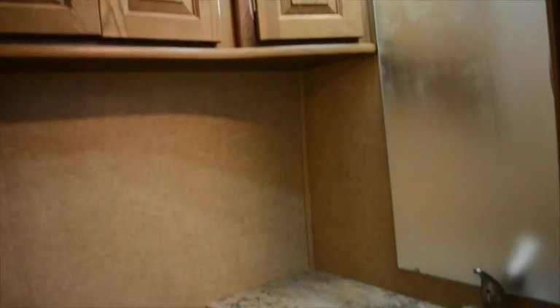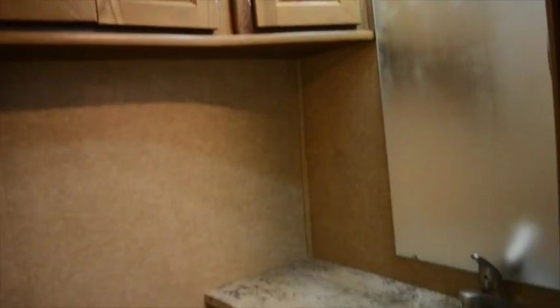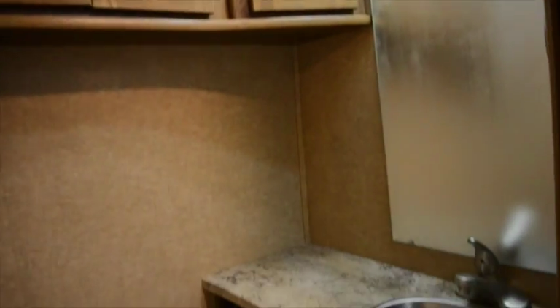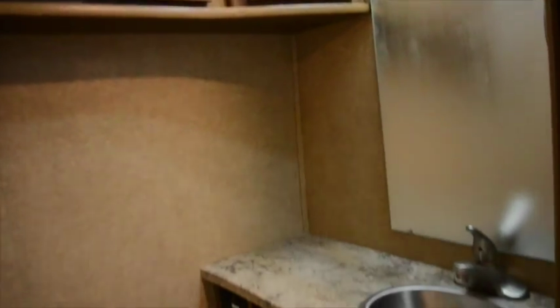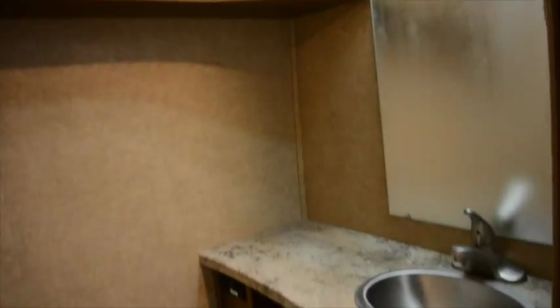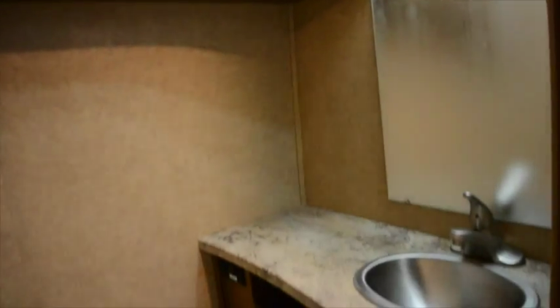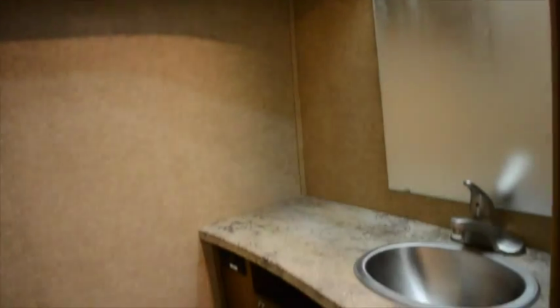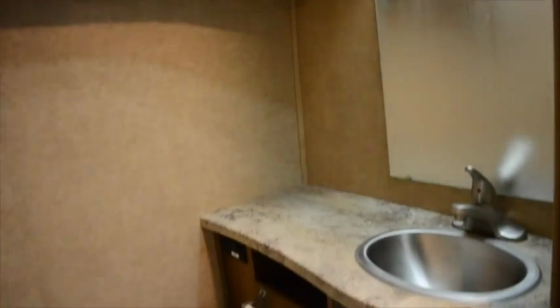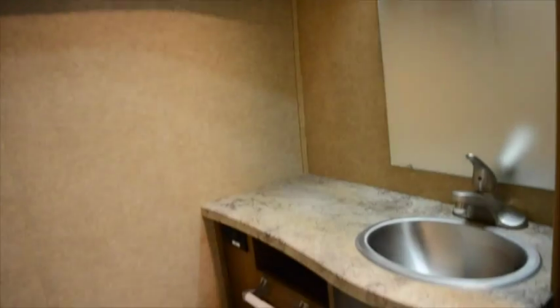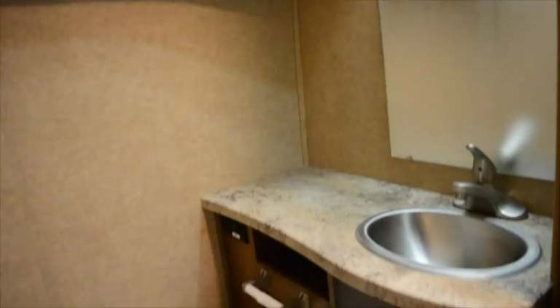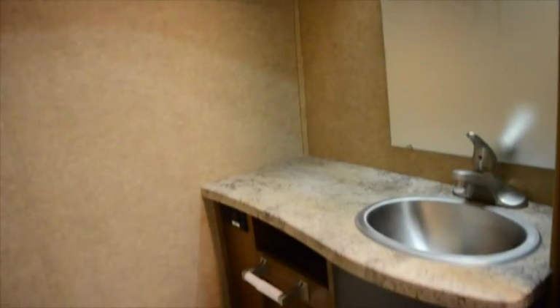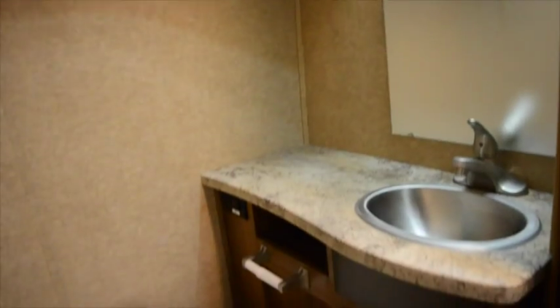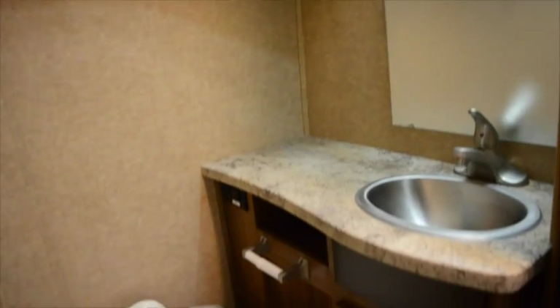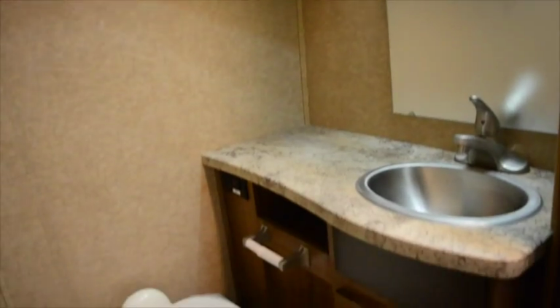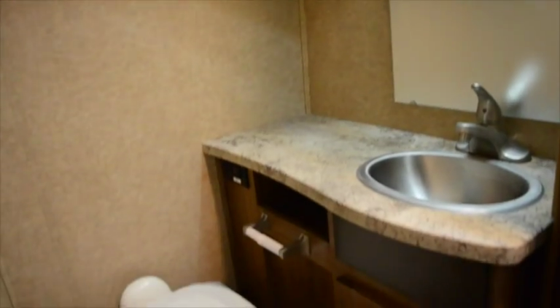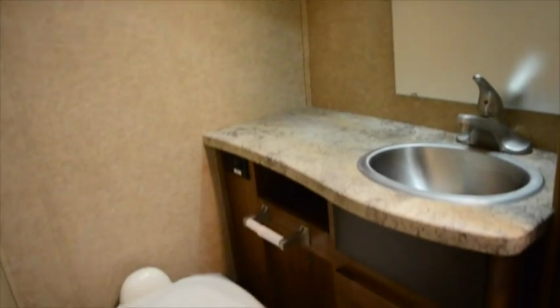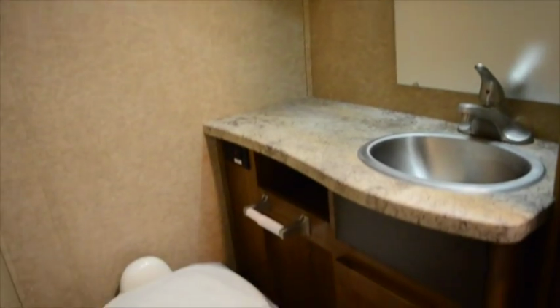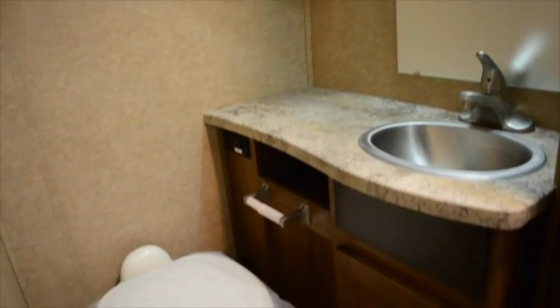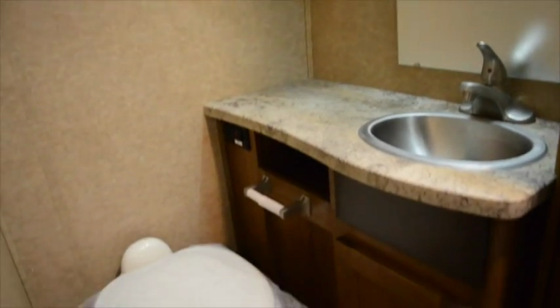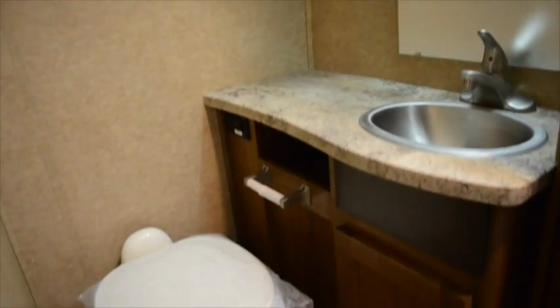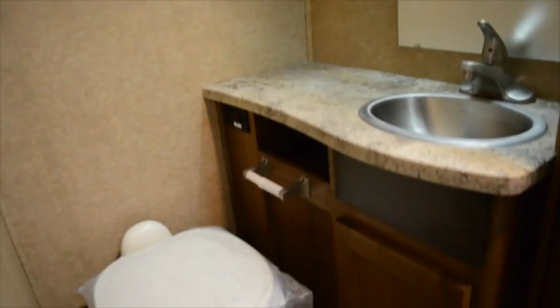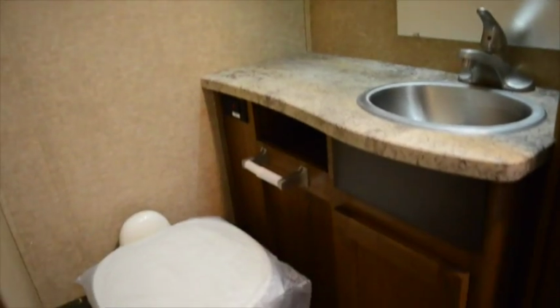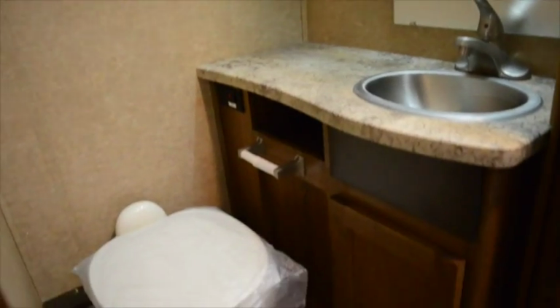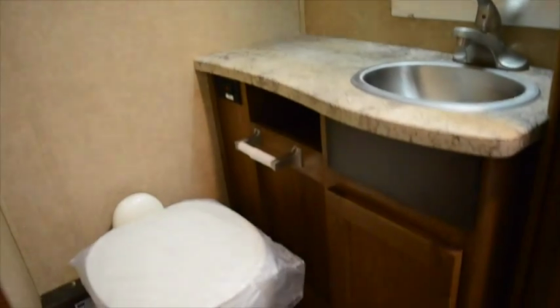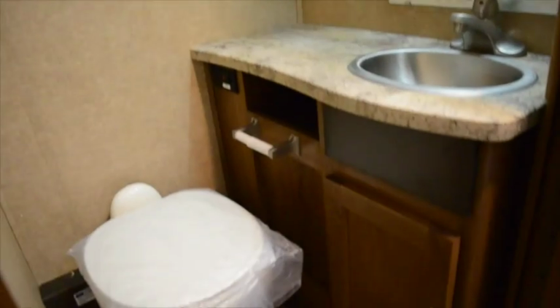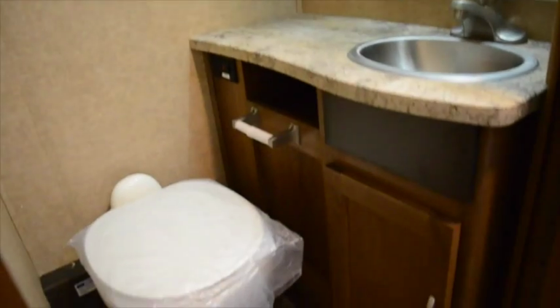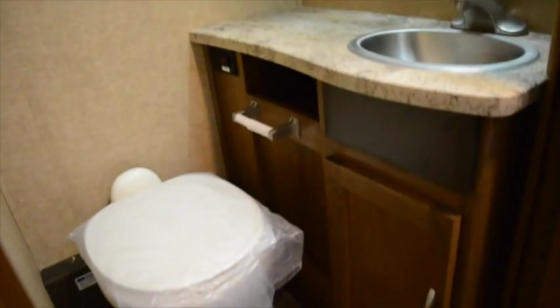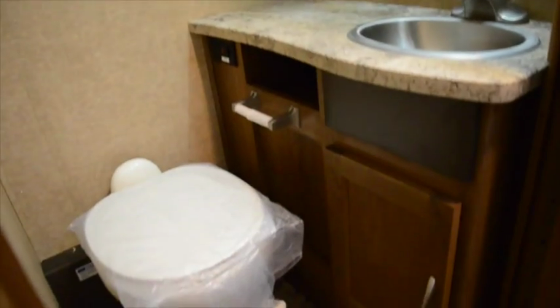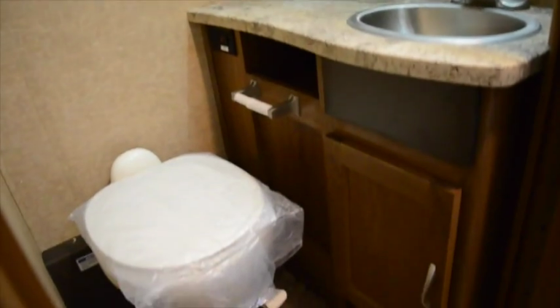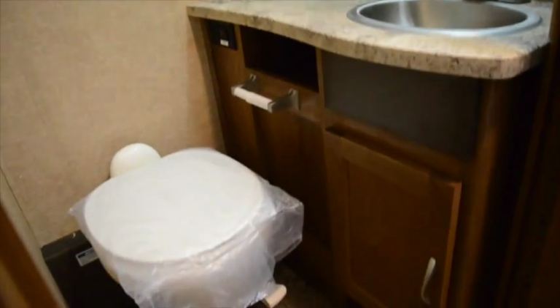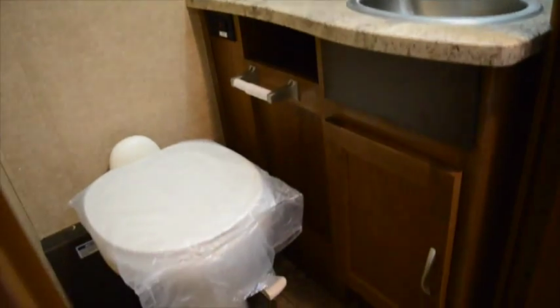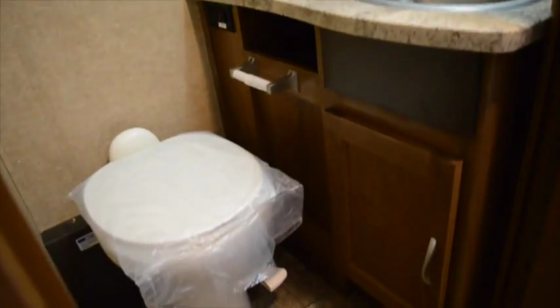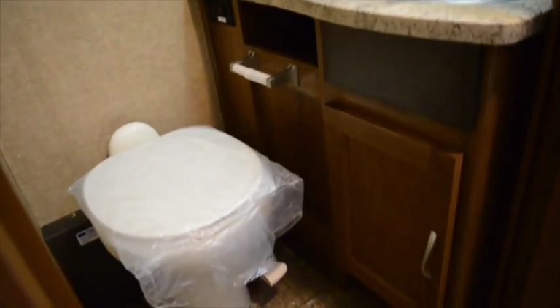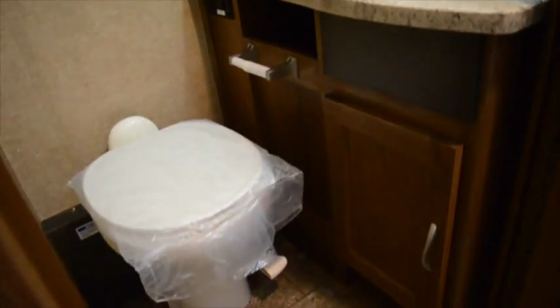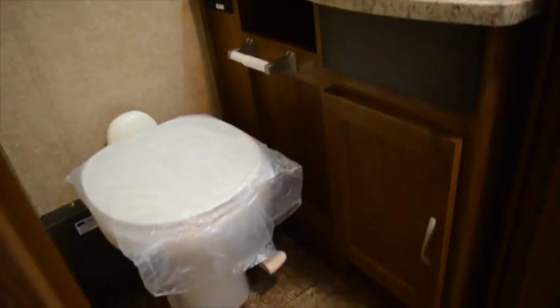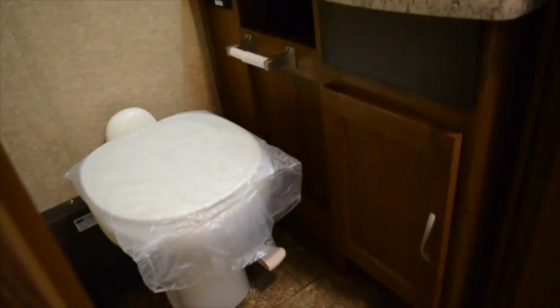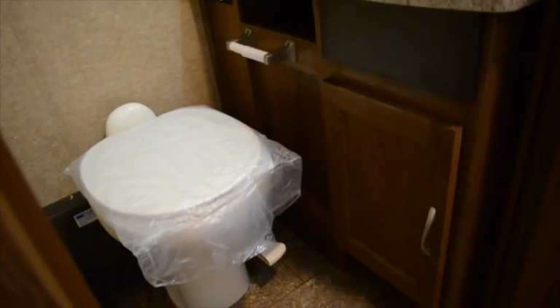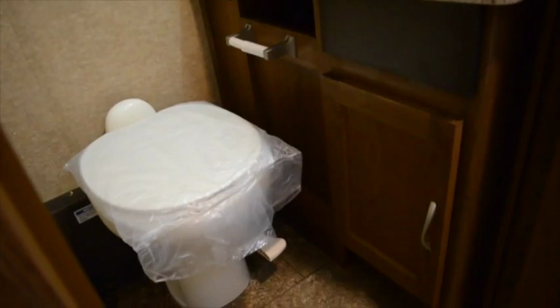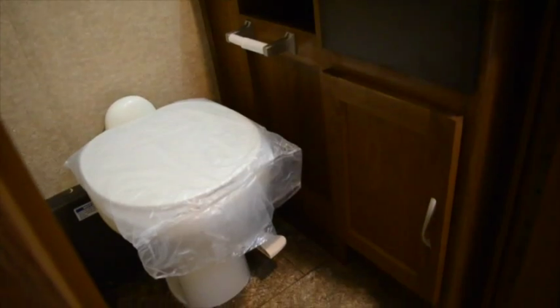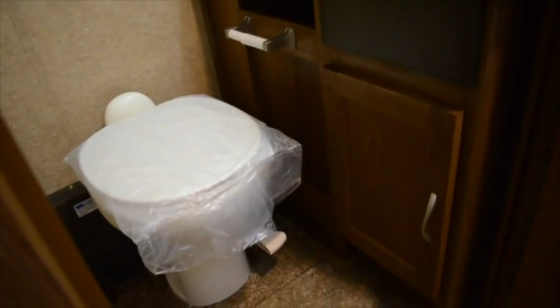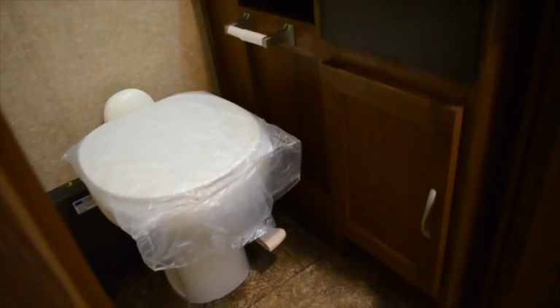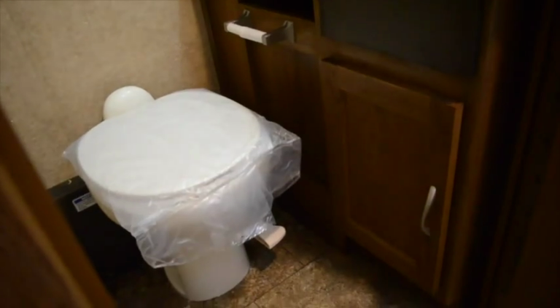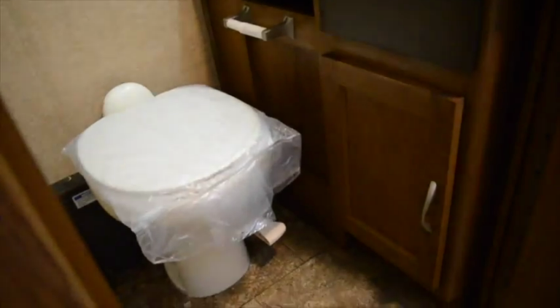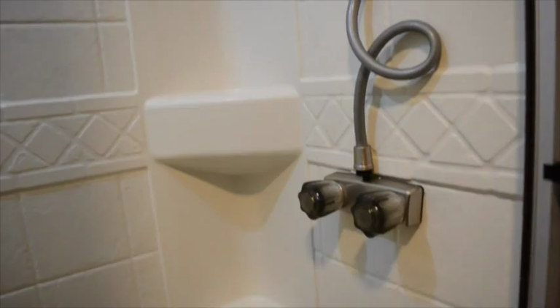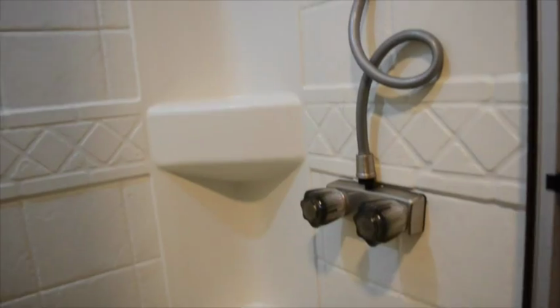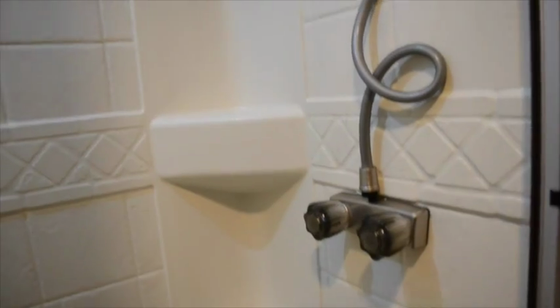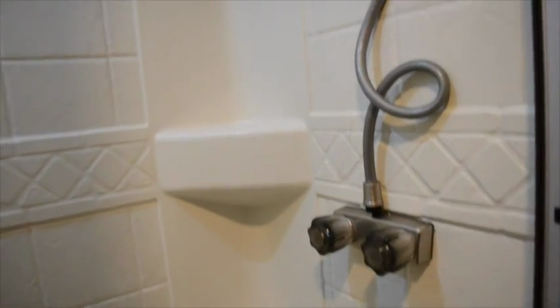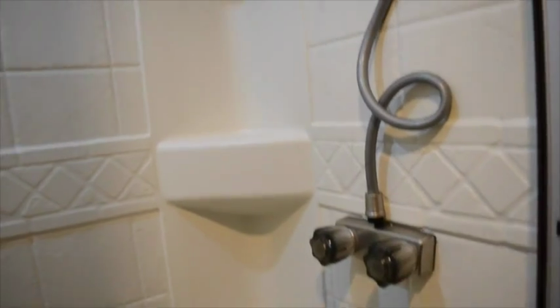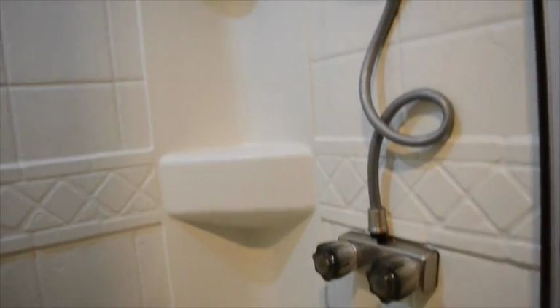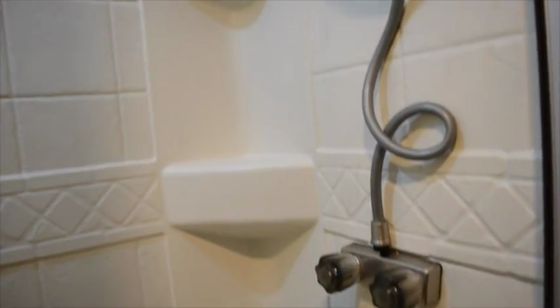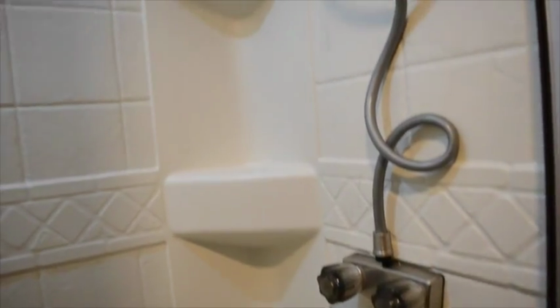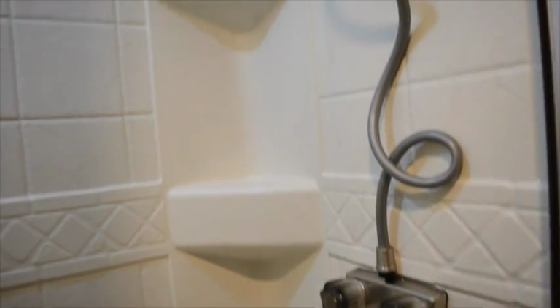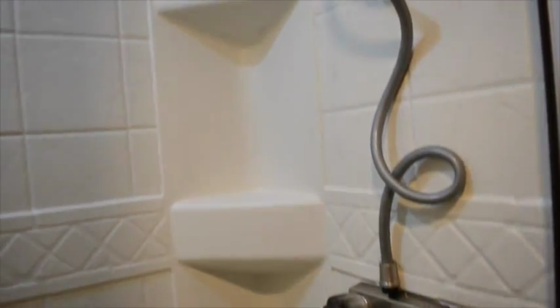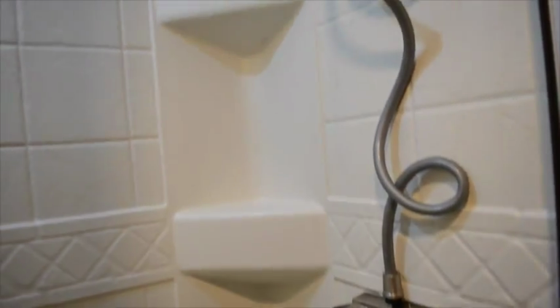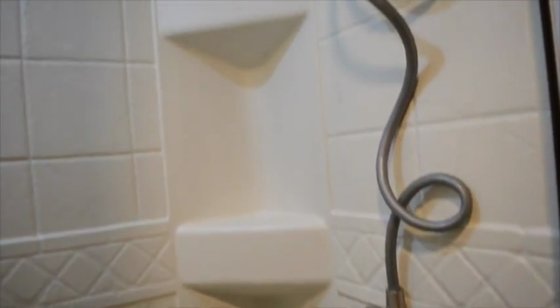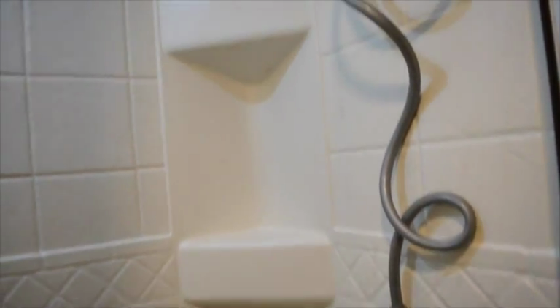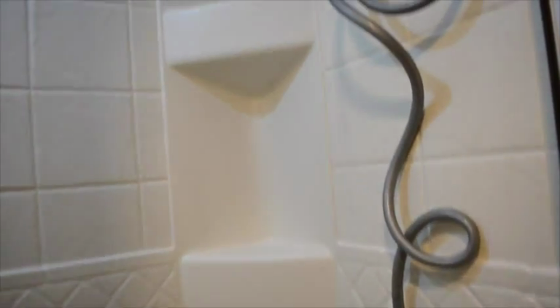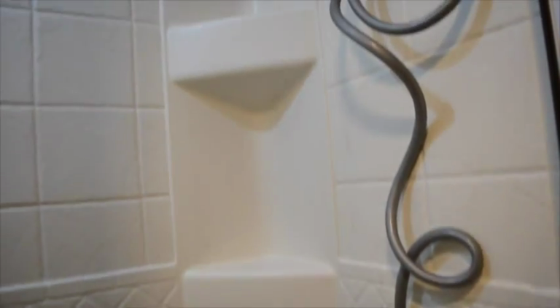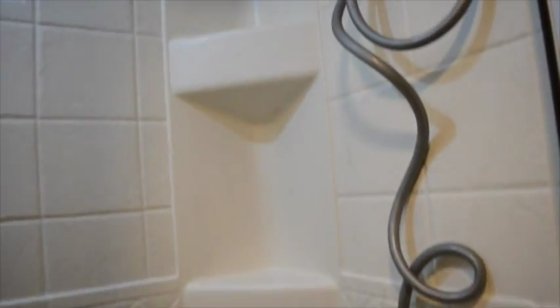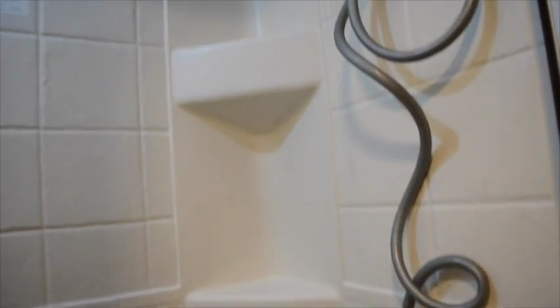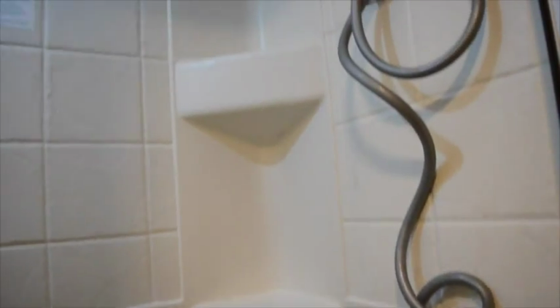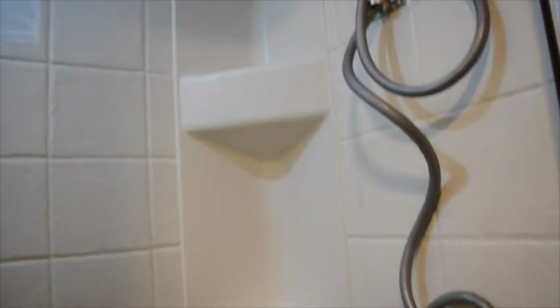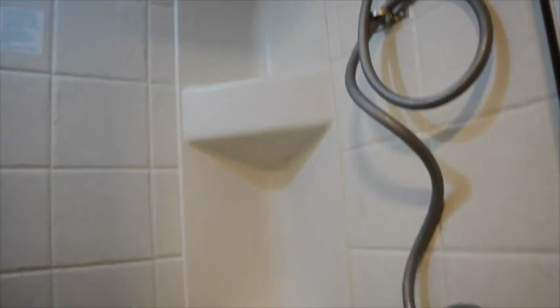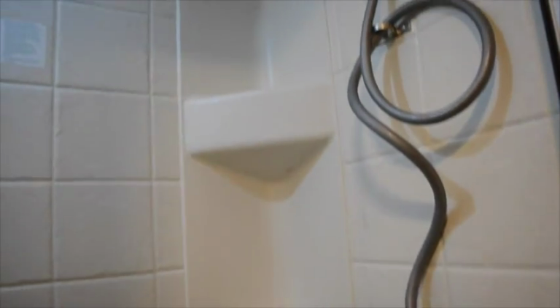Your bathroom has a mirror, a sink, a toilet with a foot flush, plenty of storage space, and a shower with glass doors and a skylight.